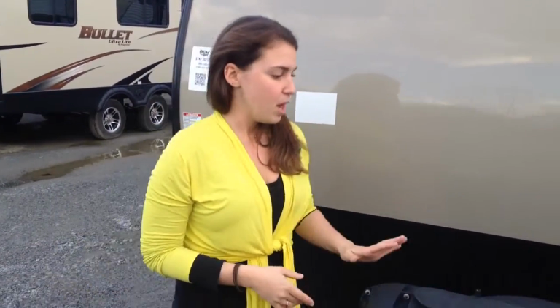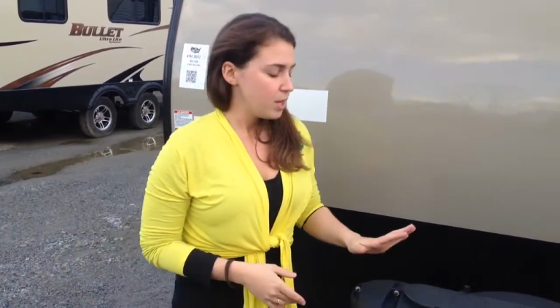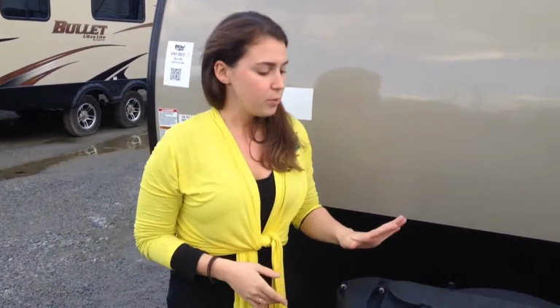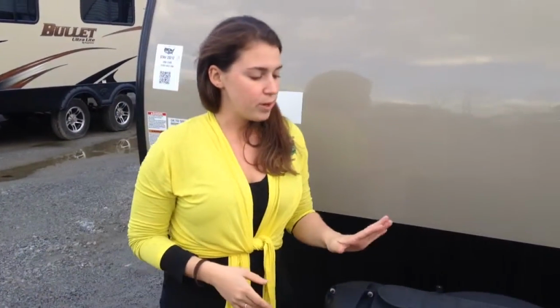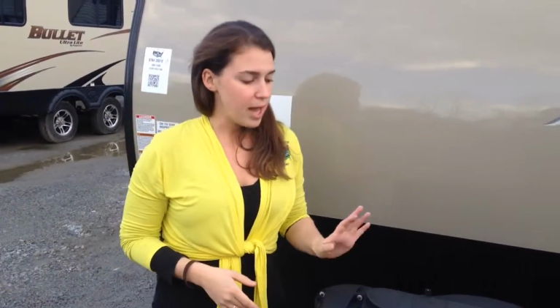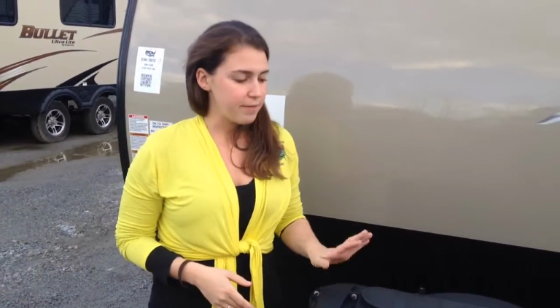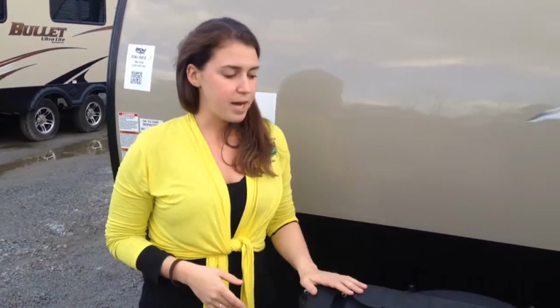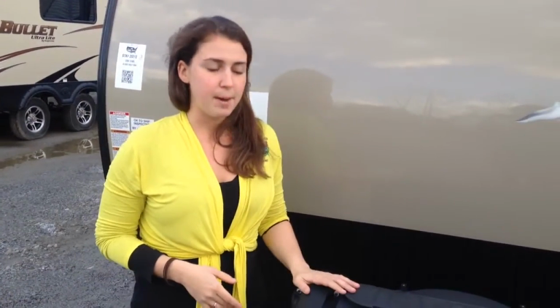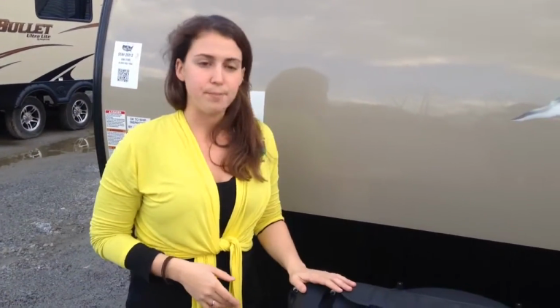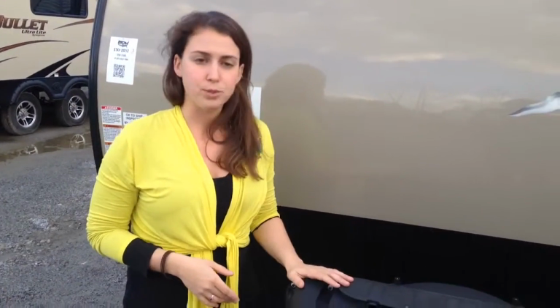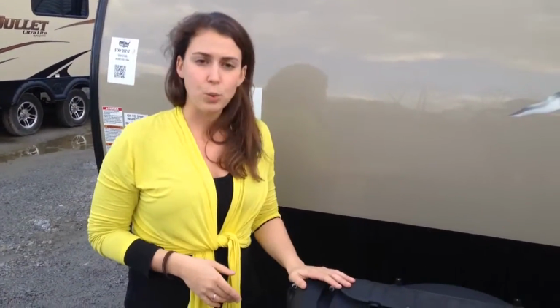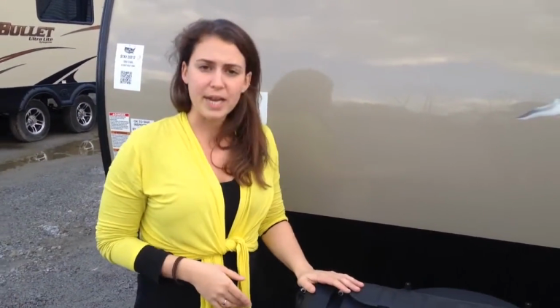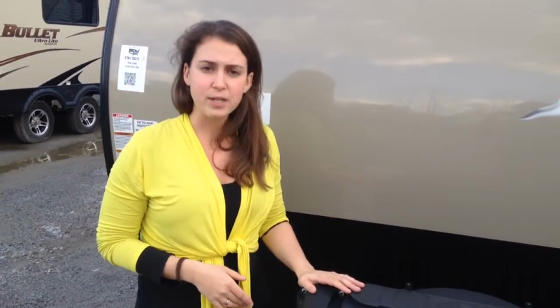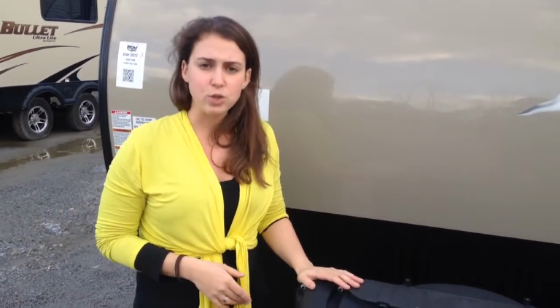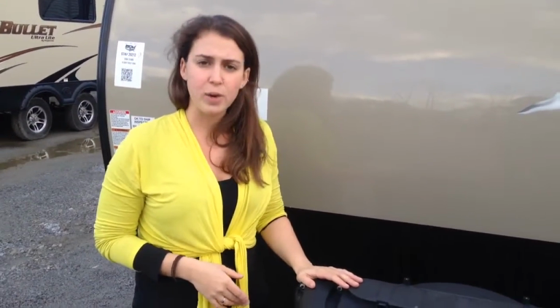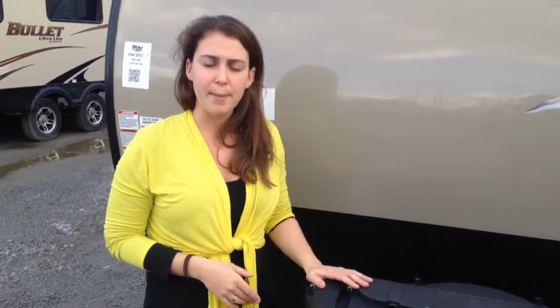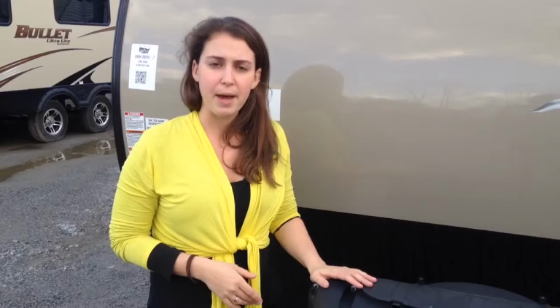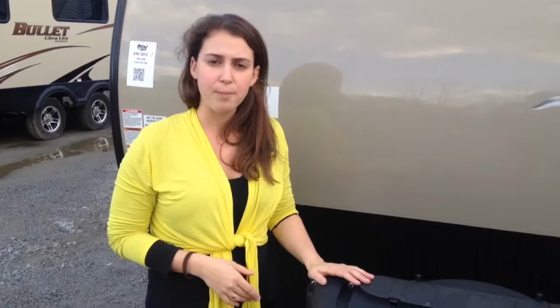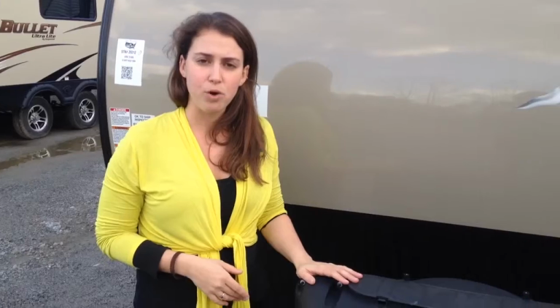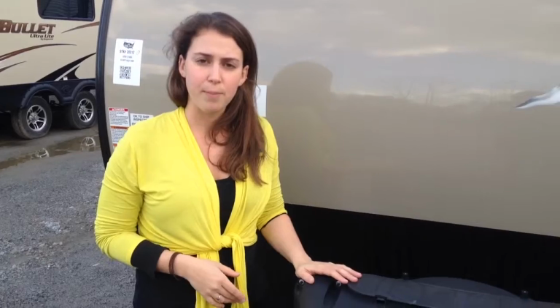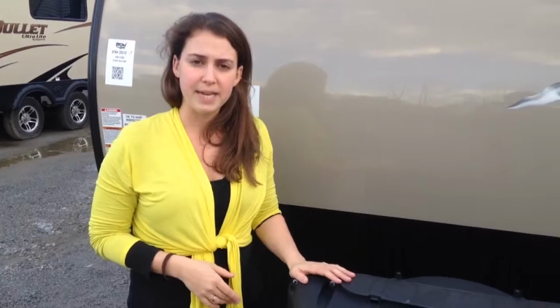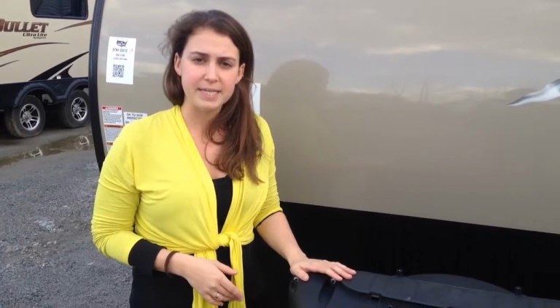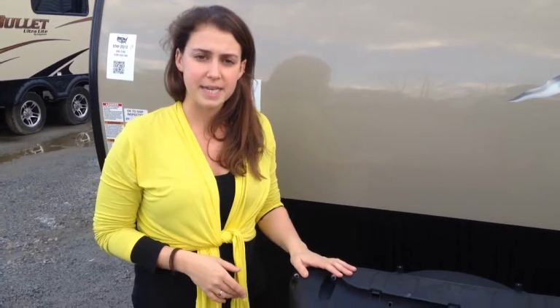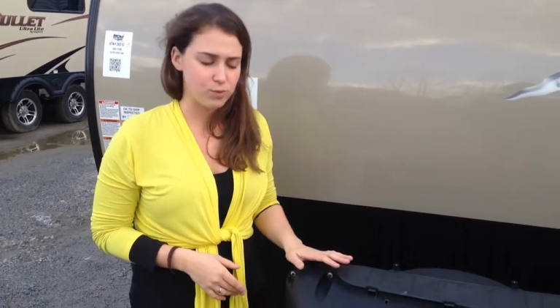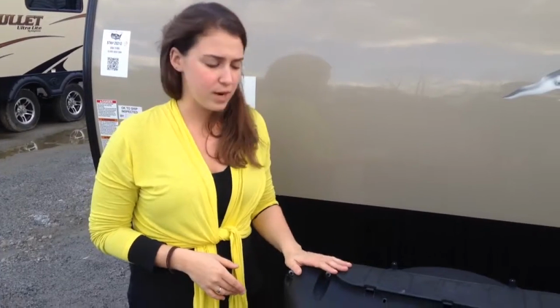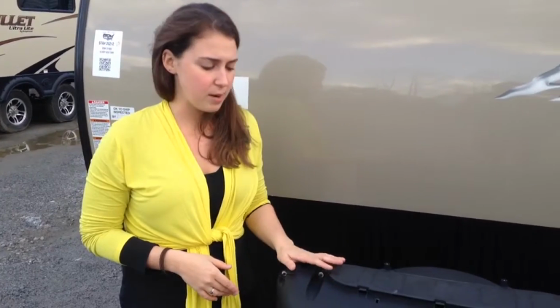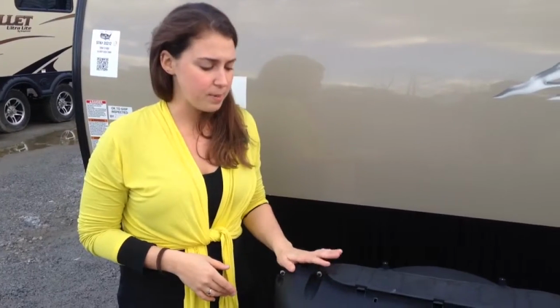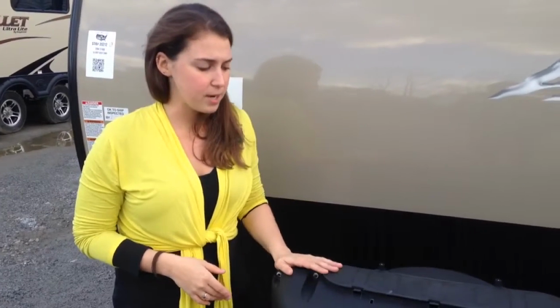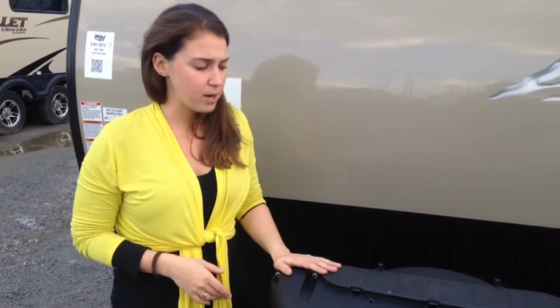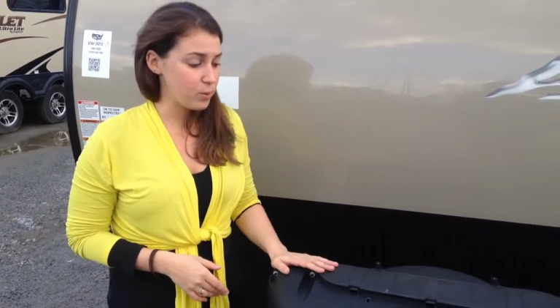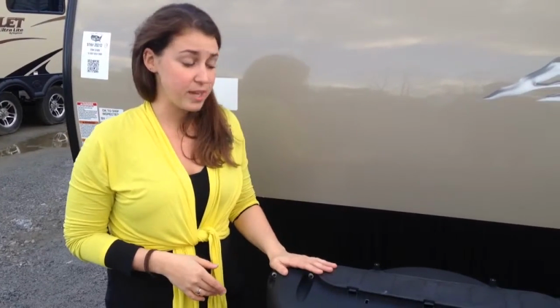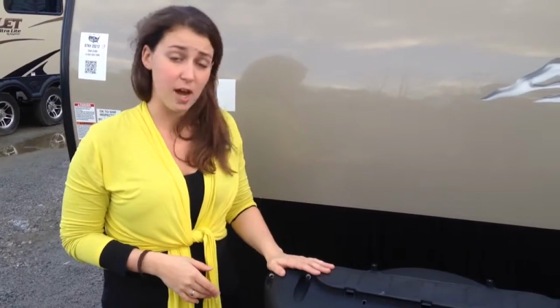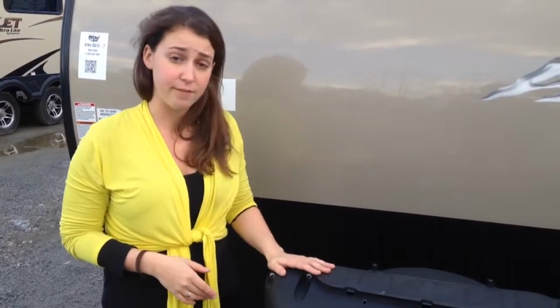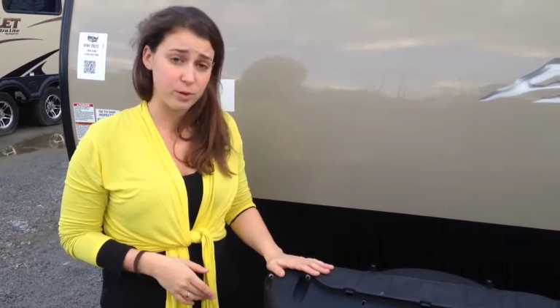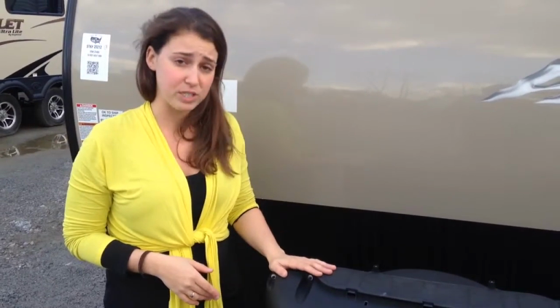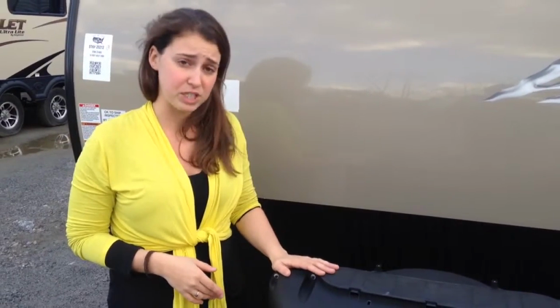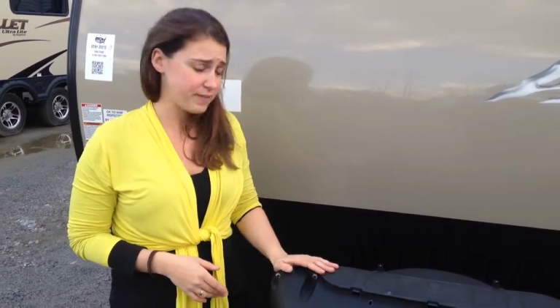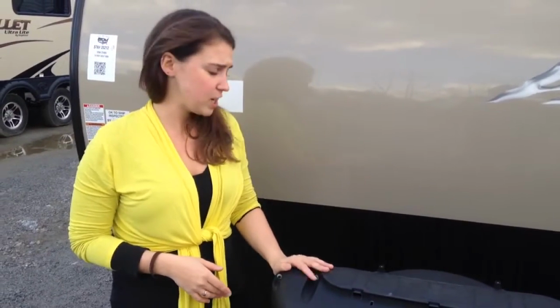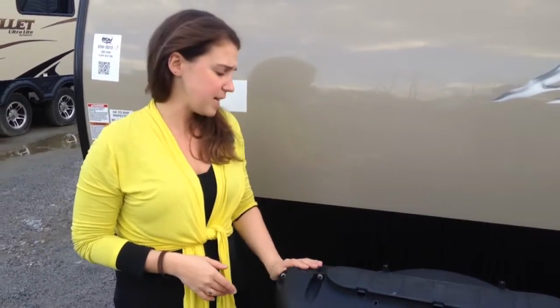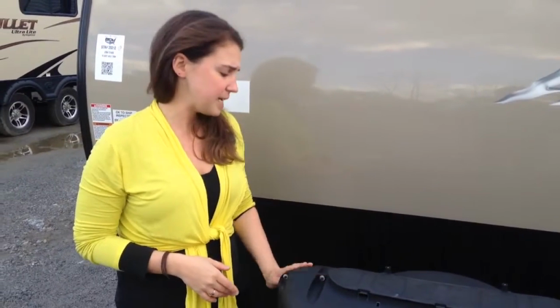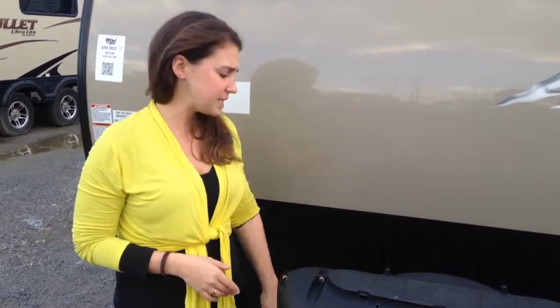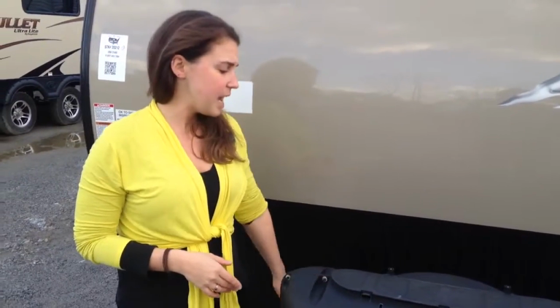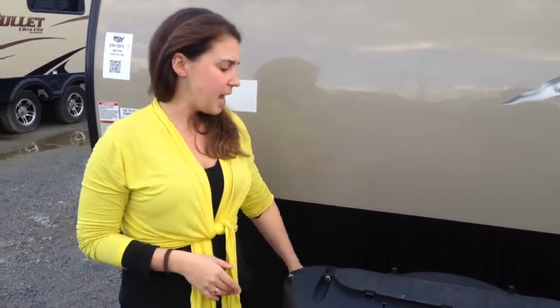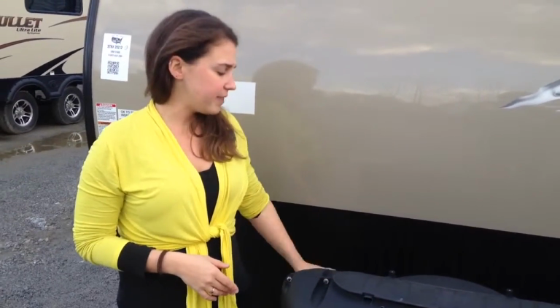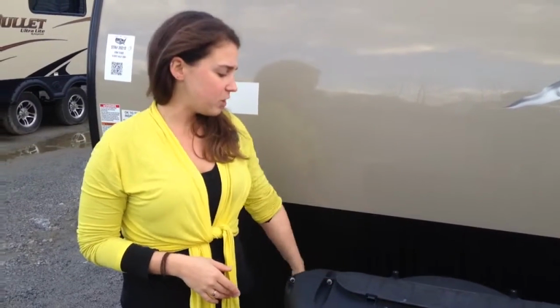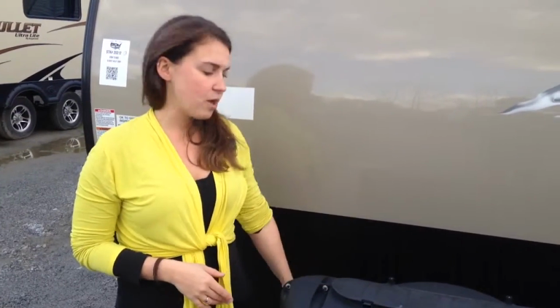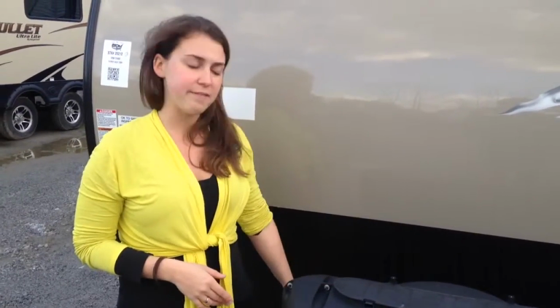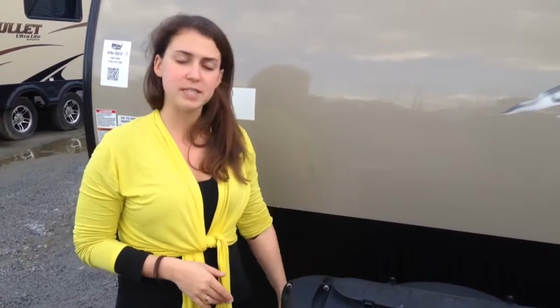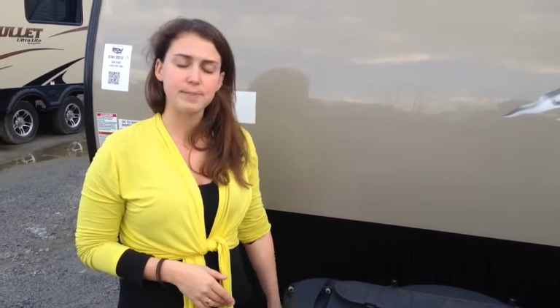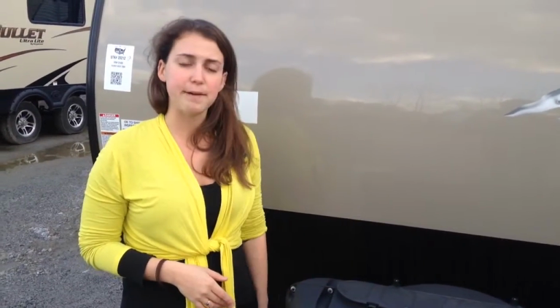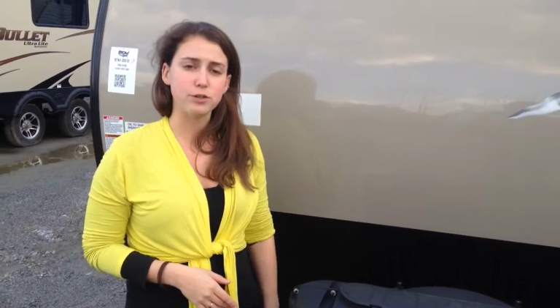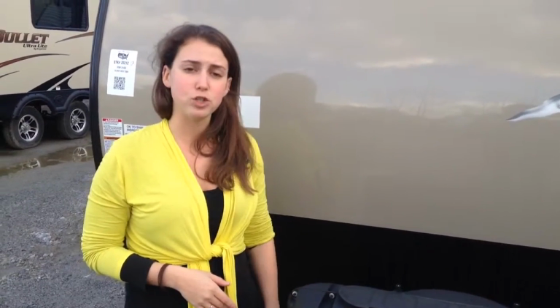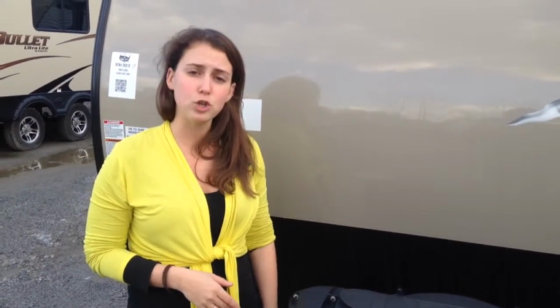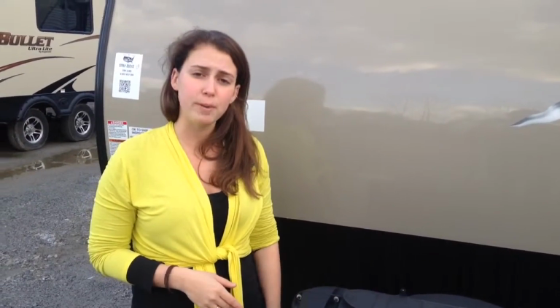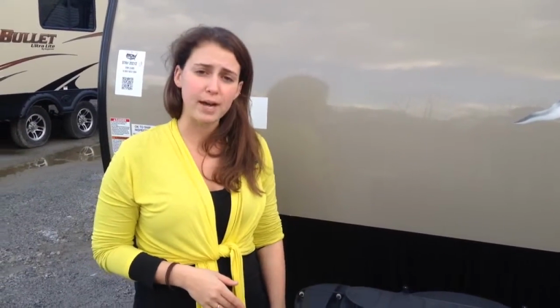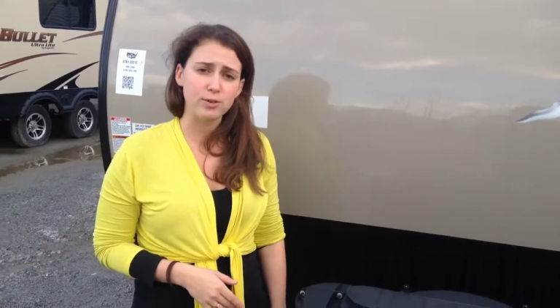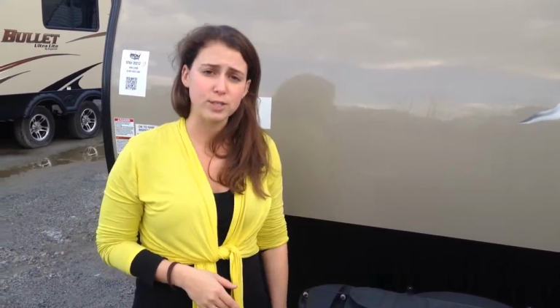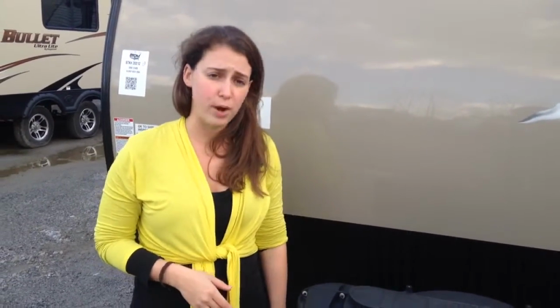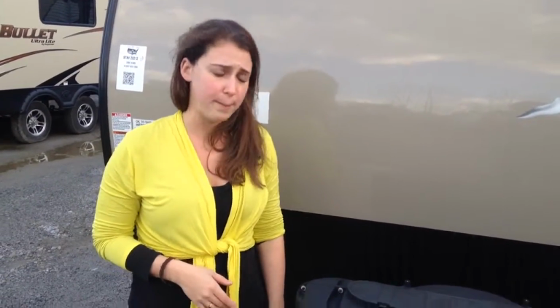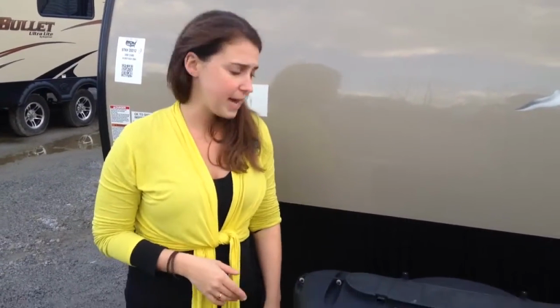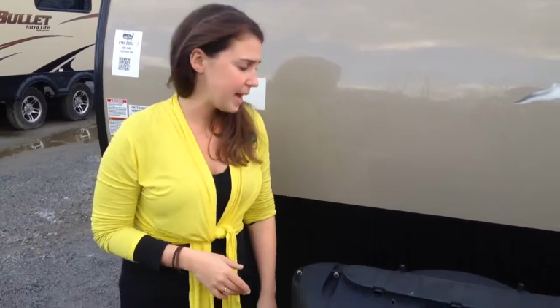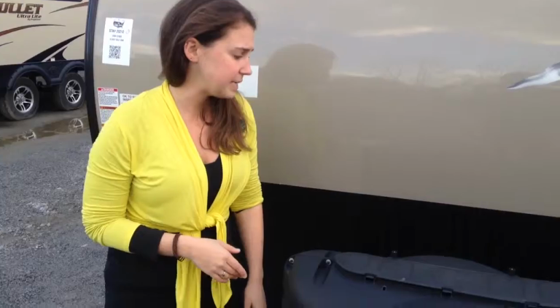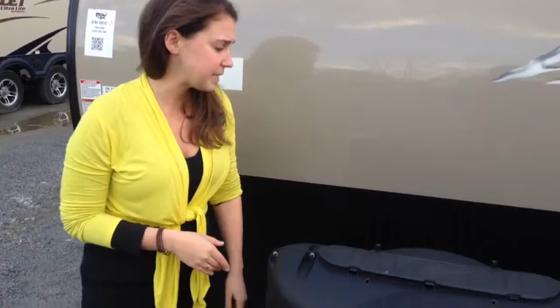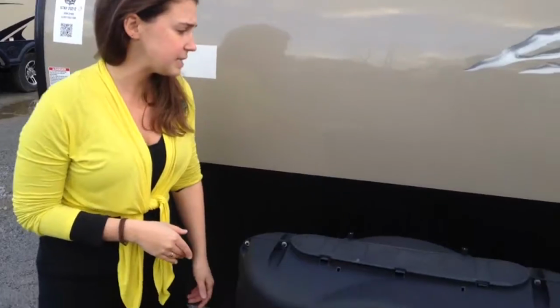You will have twin 20-pound propane tanks right up here with a cover, which is very nice, and then you have a spot for two batteries right behind it.